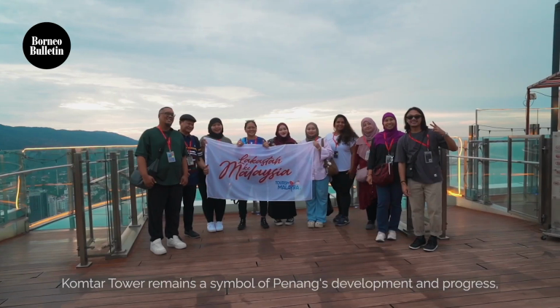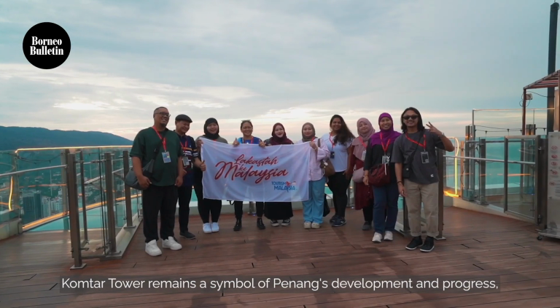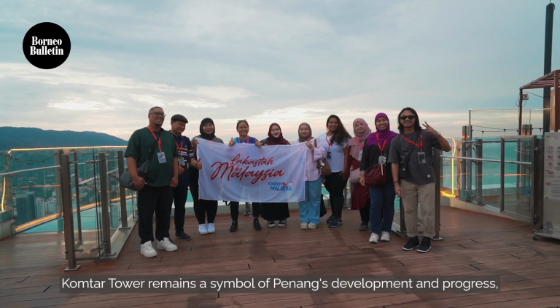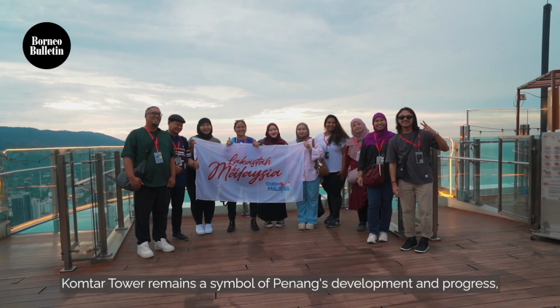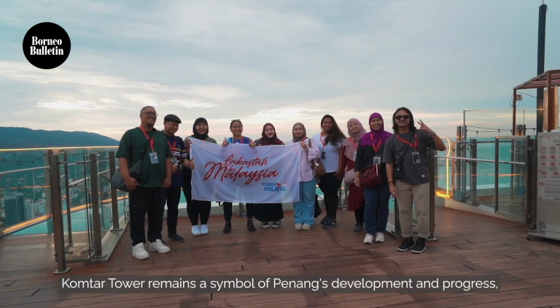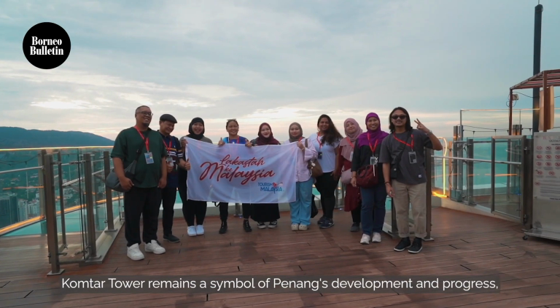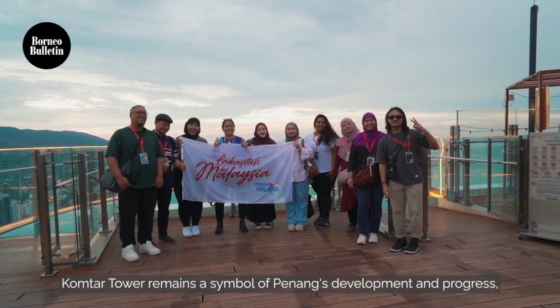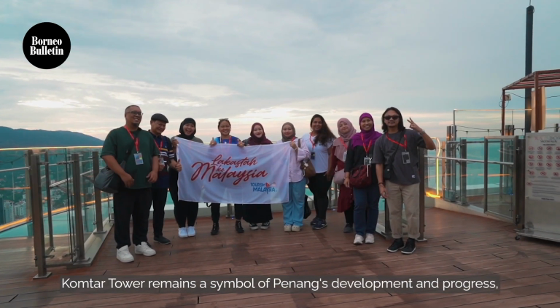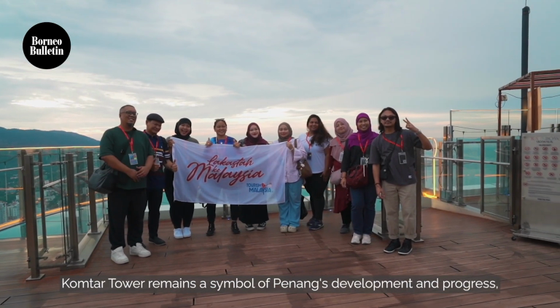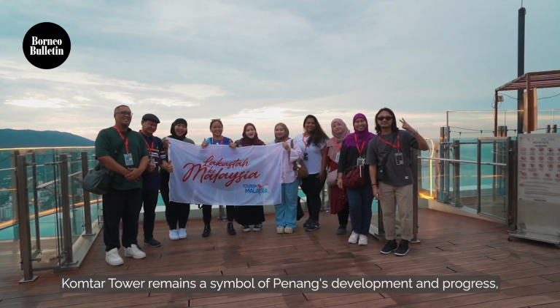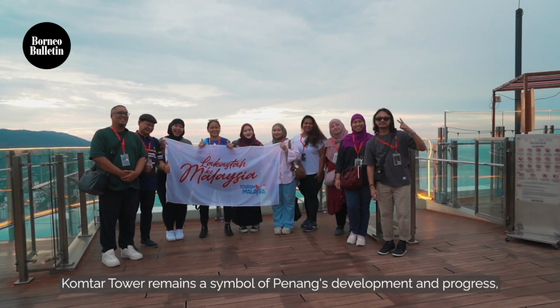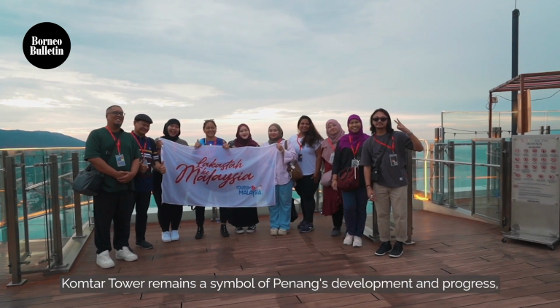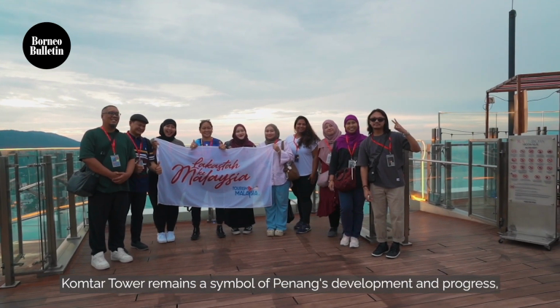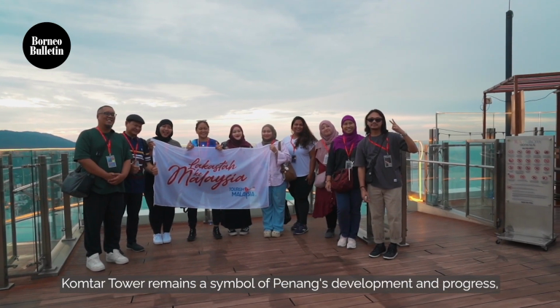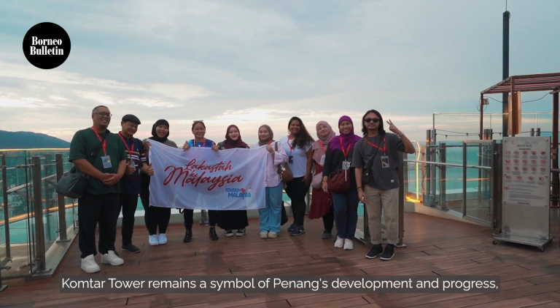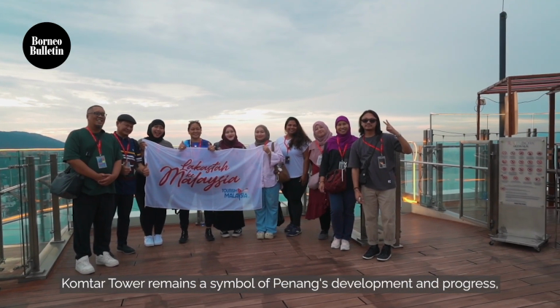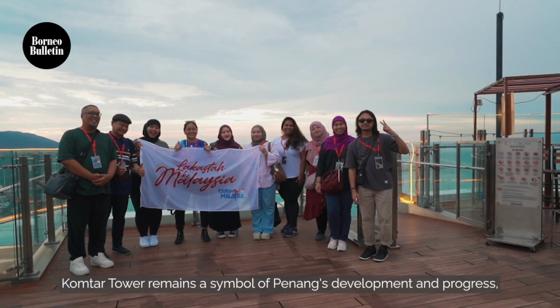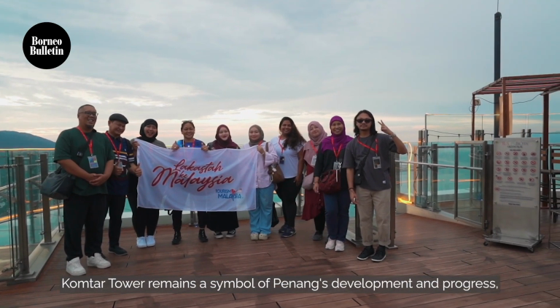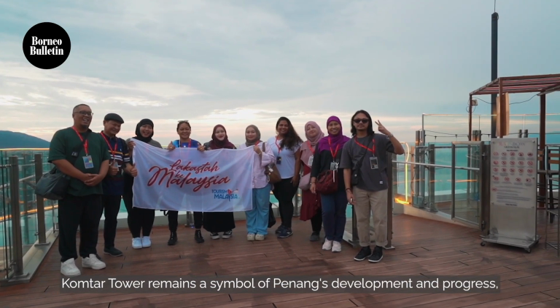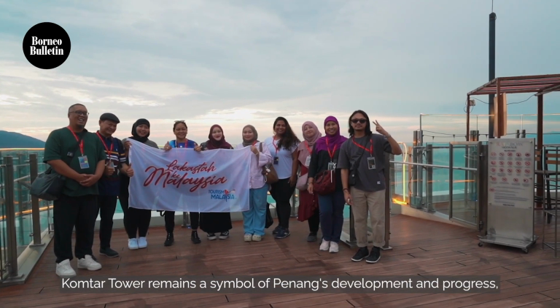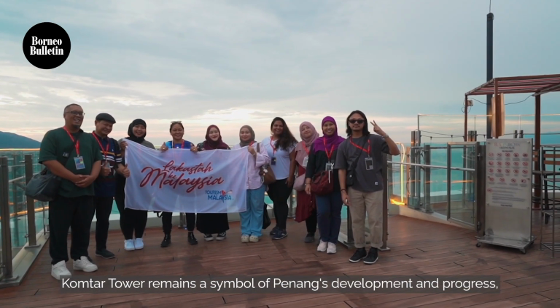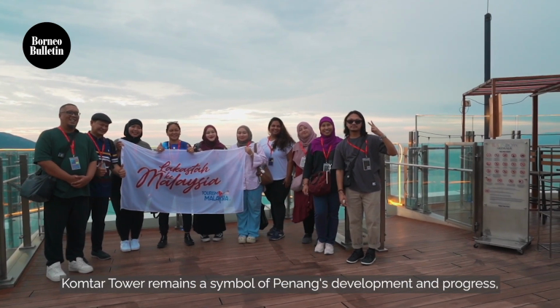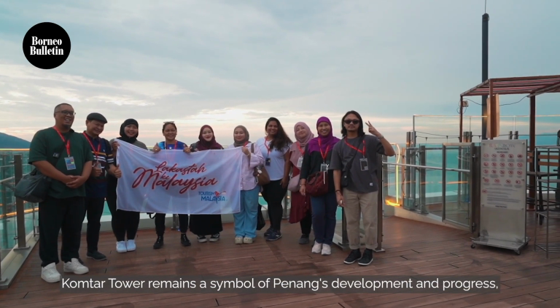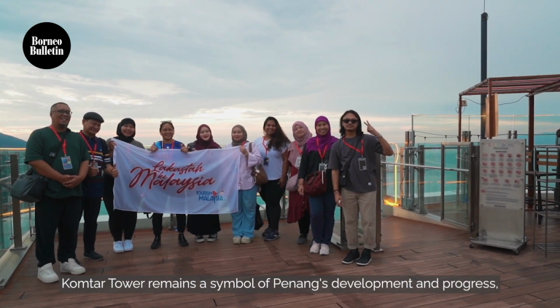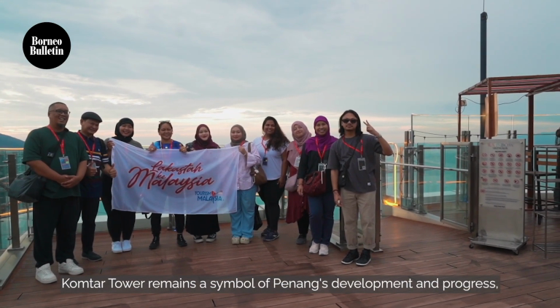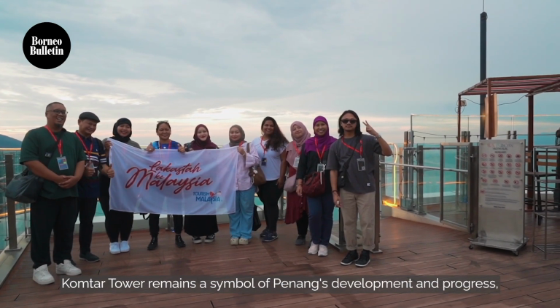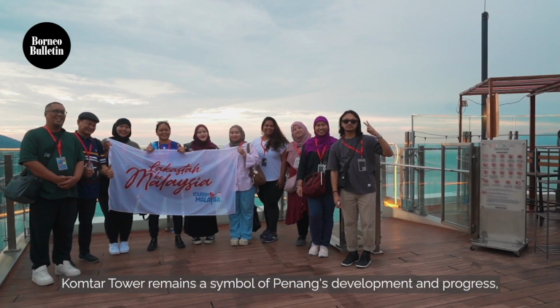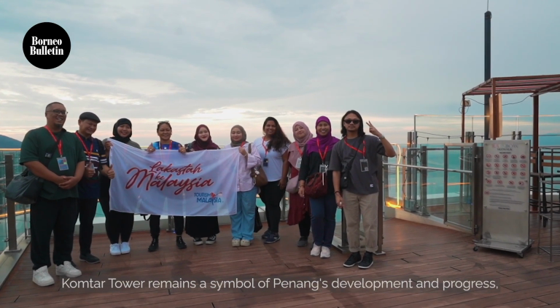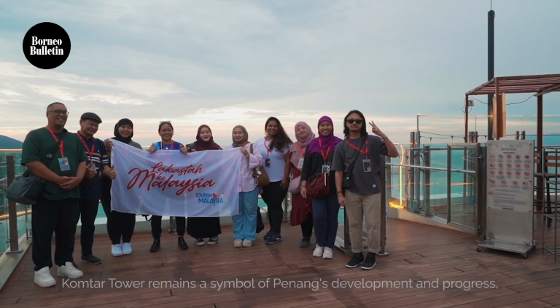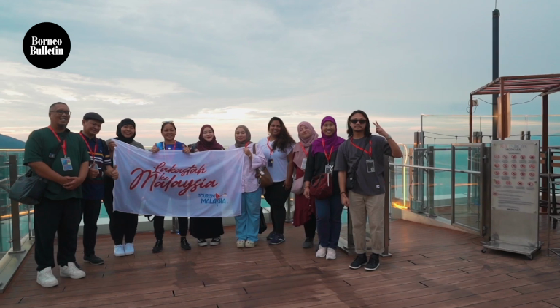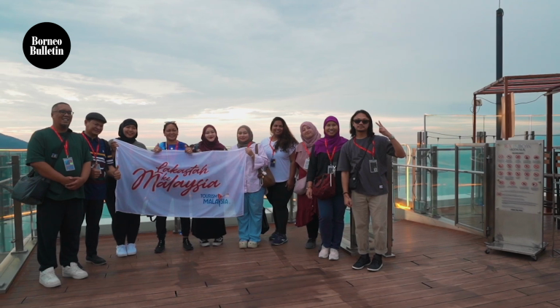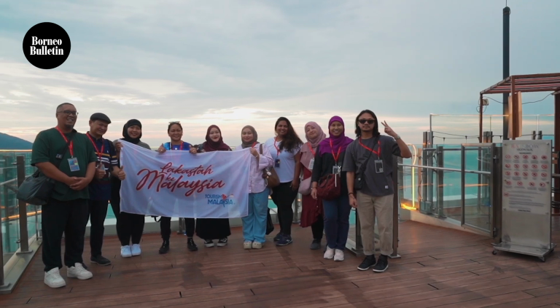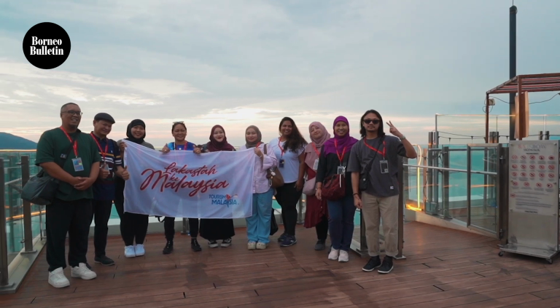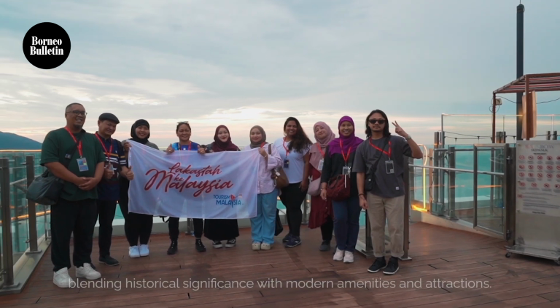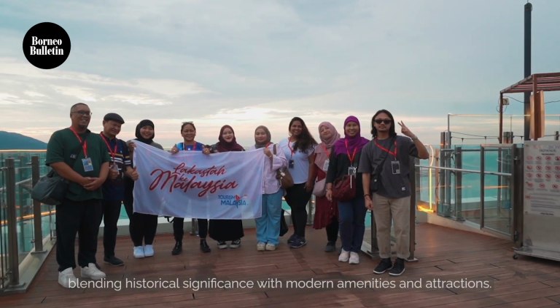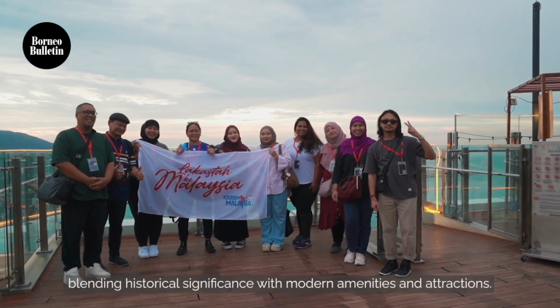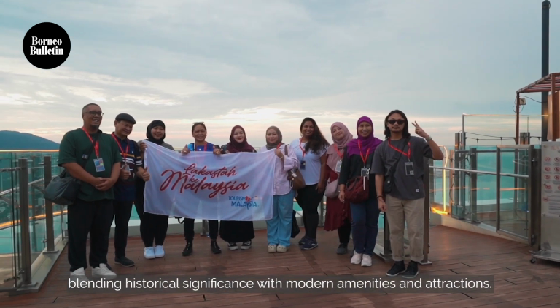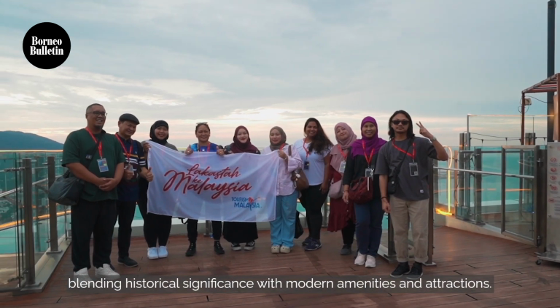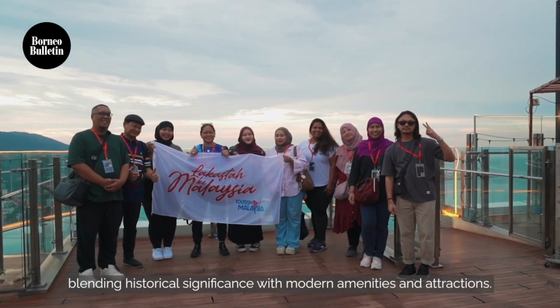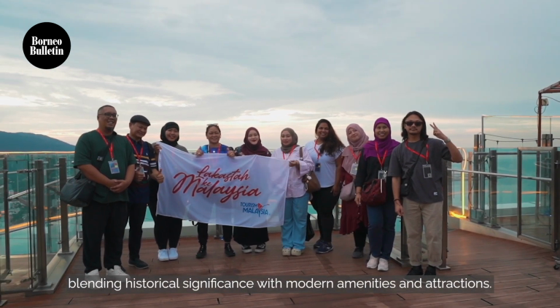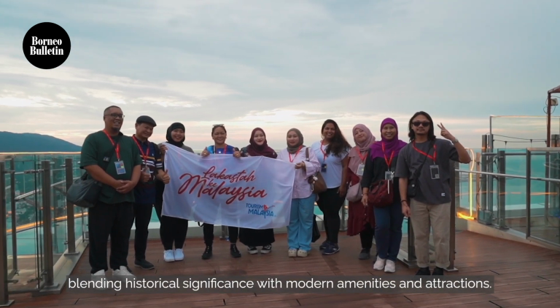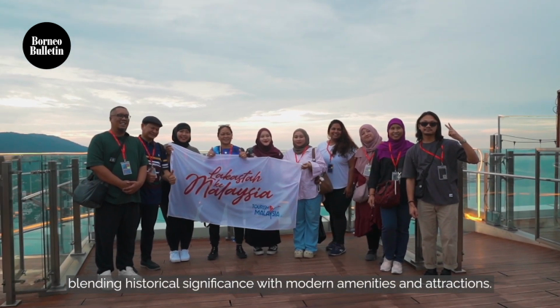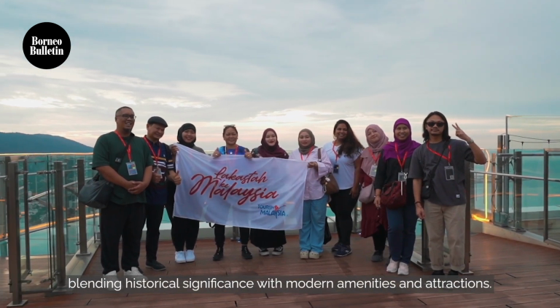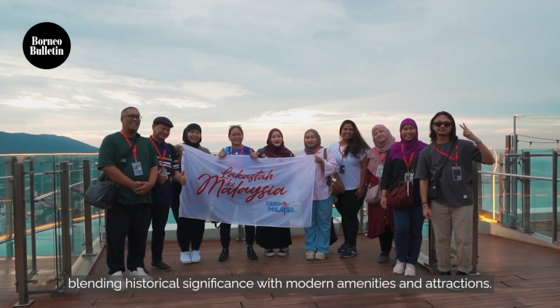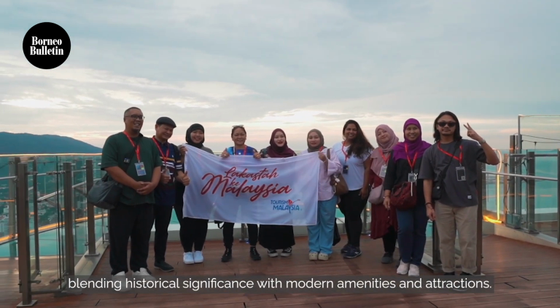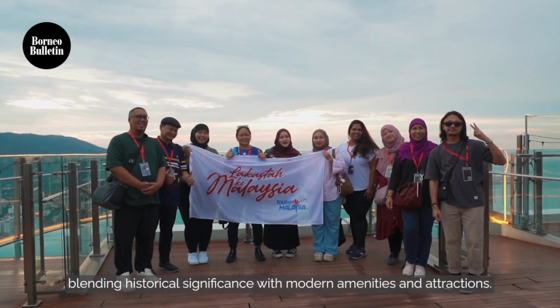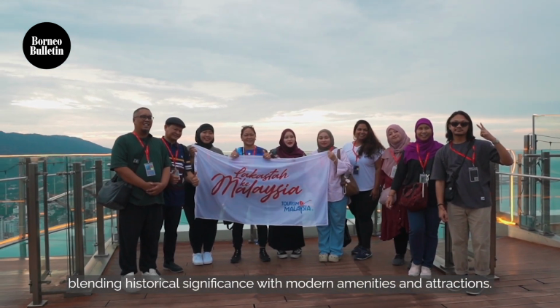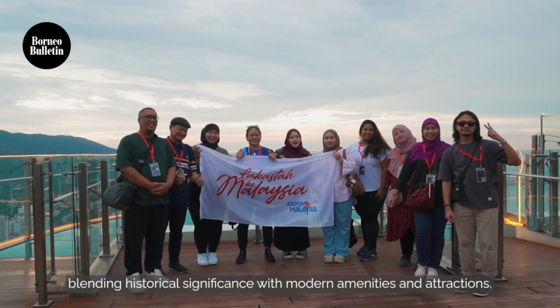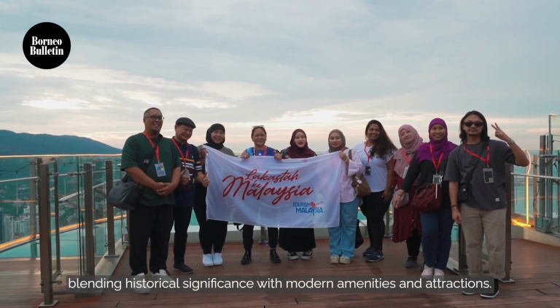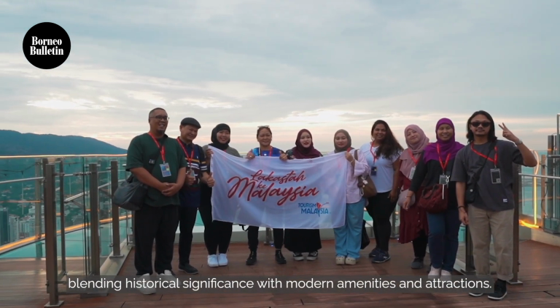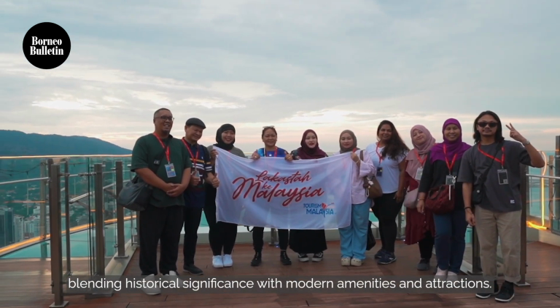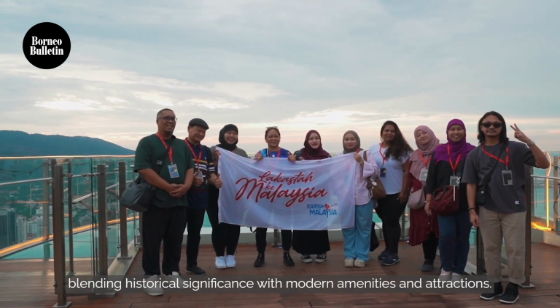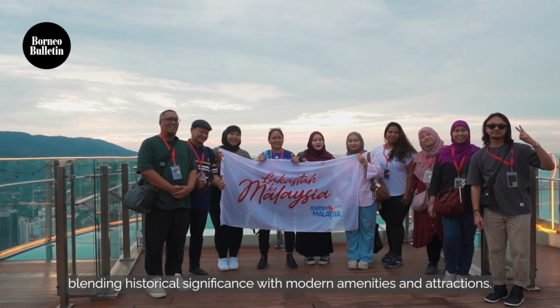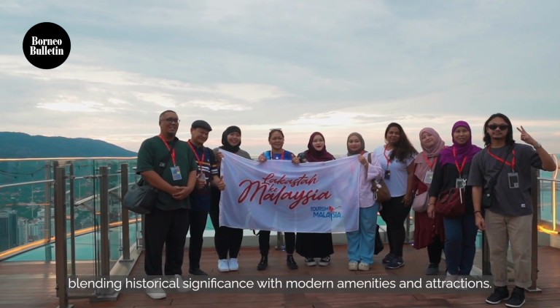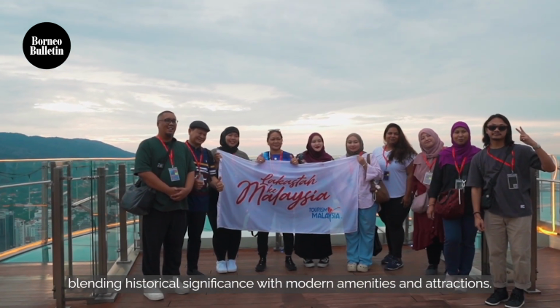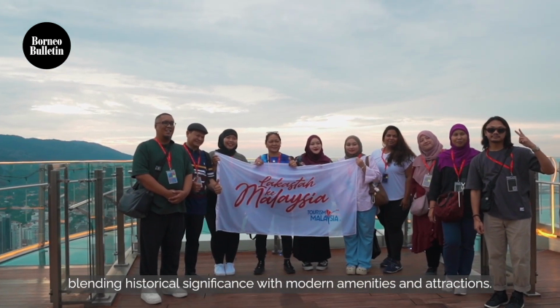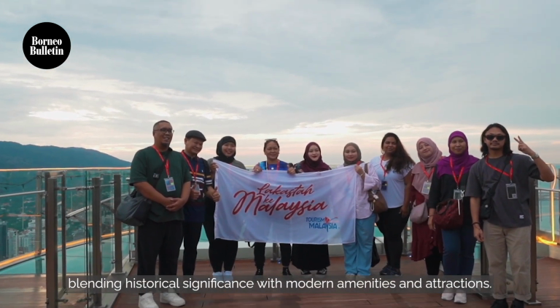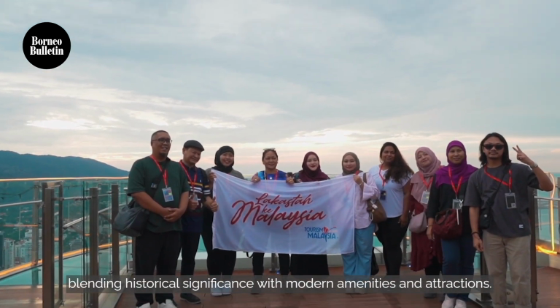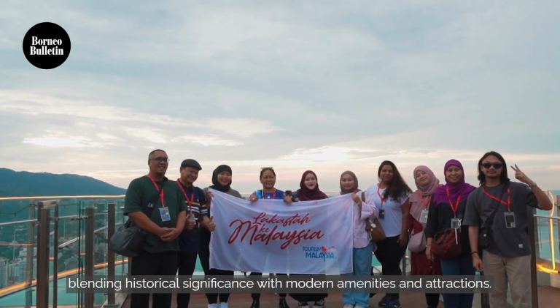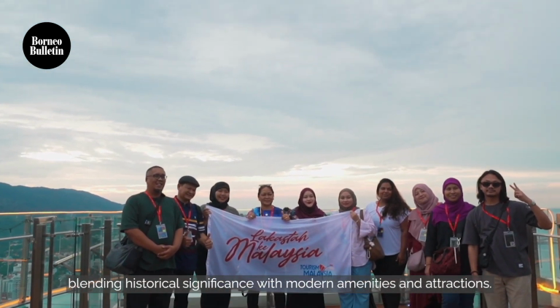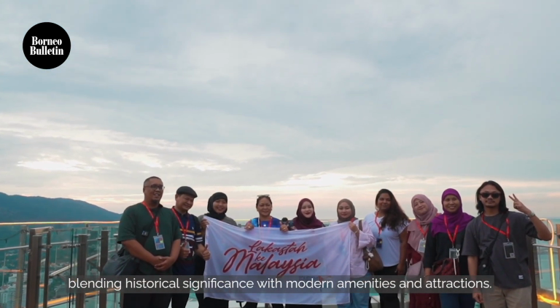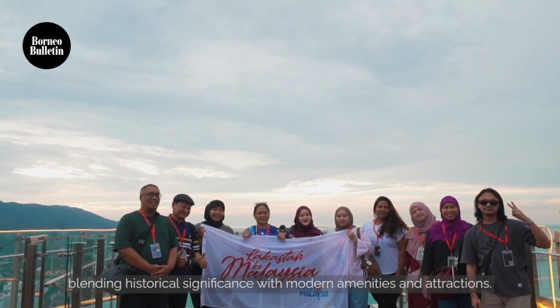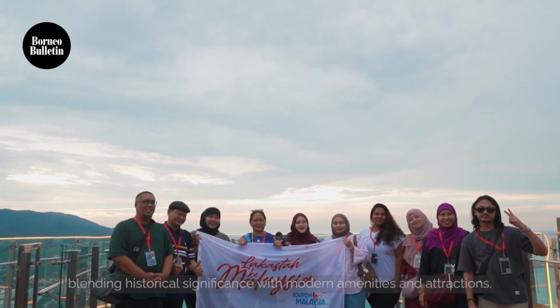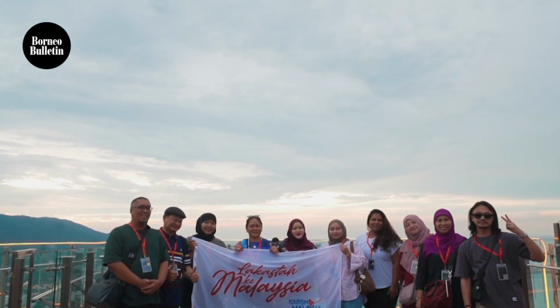KOMTAR Tower remains a symbol of Penang's development and progress, blending historical significance with modern amenities and attractions.